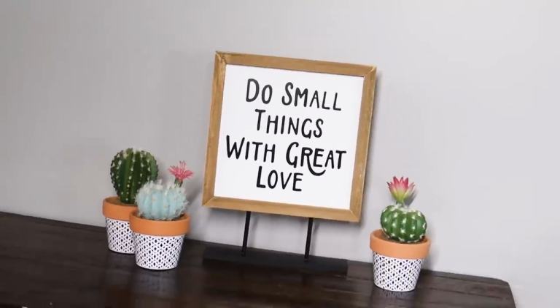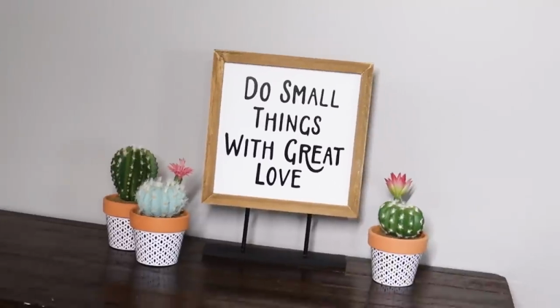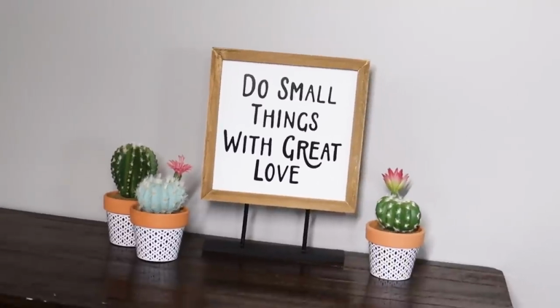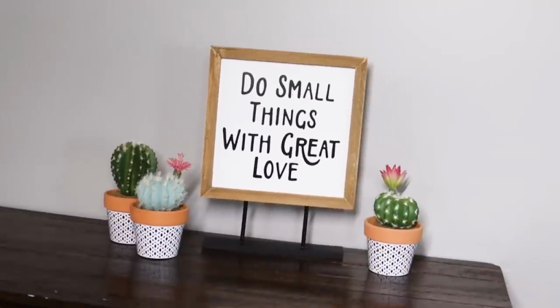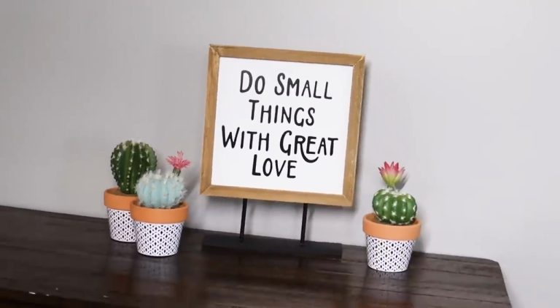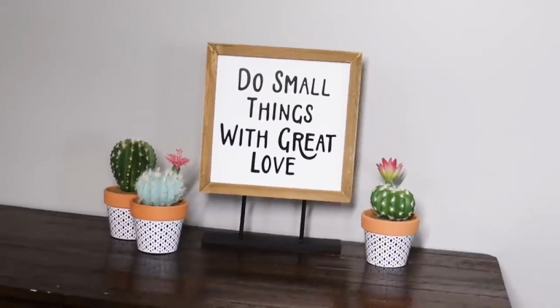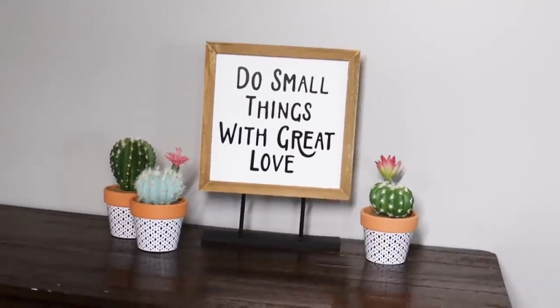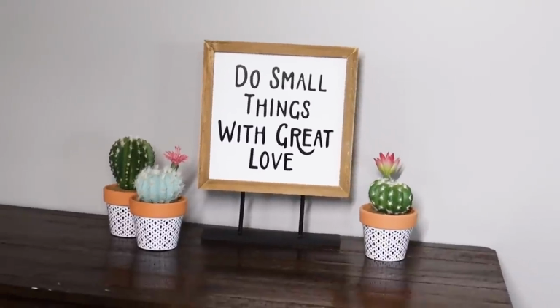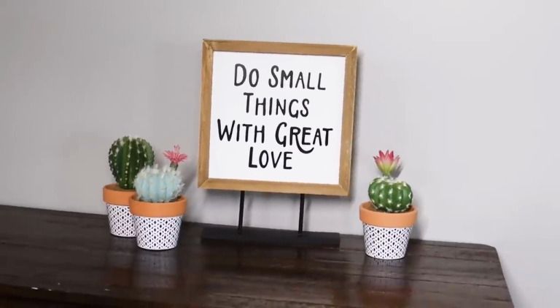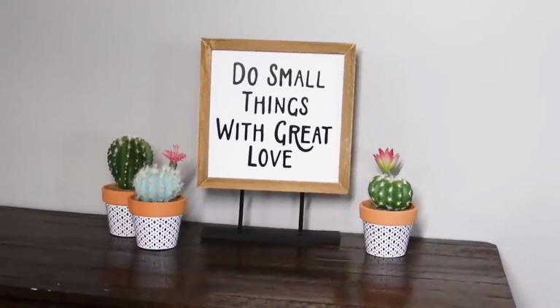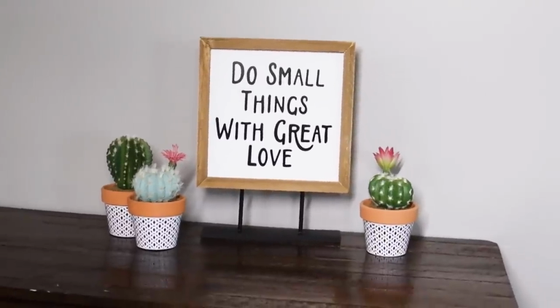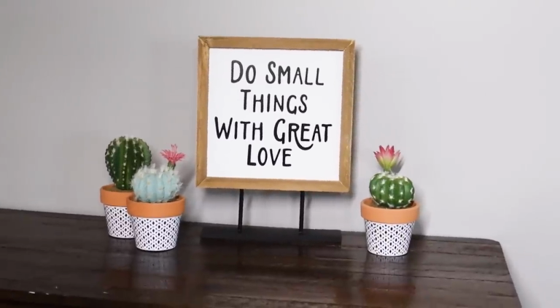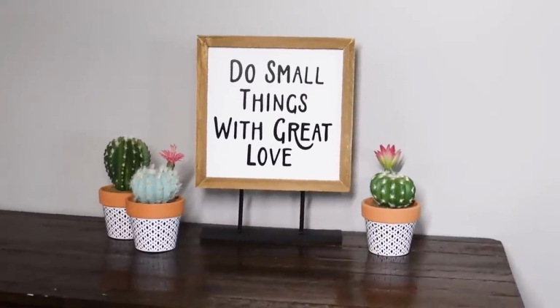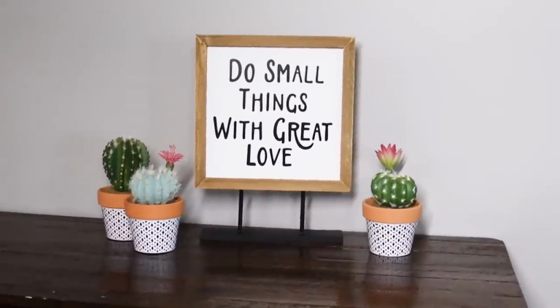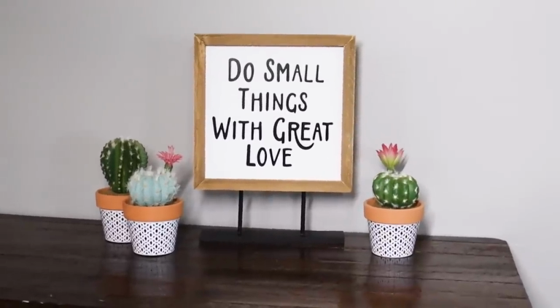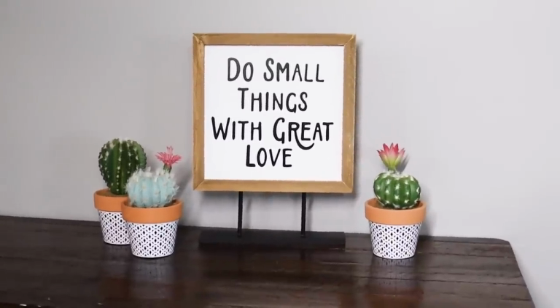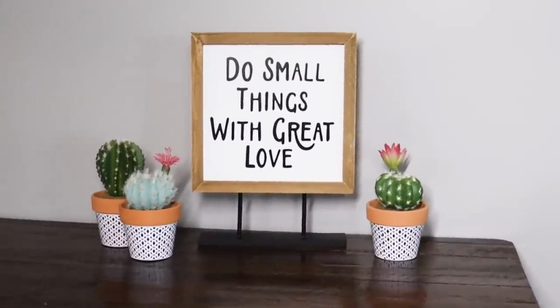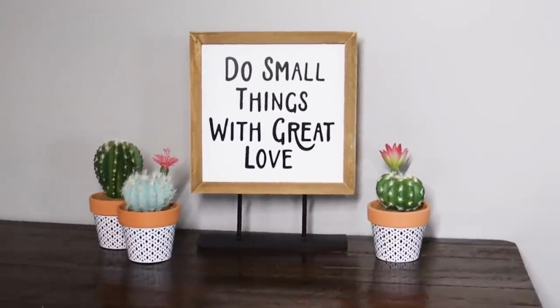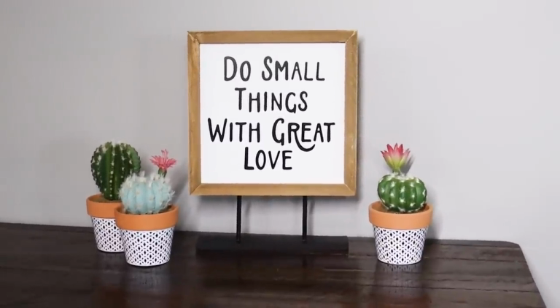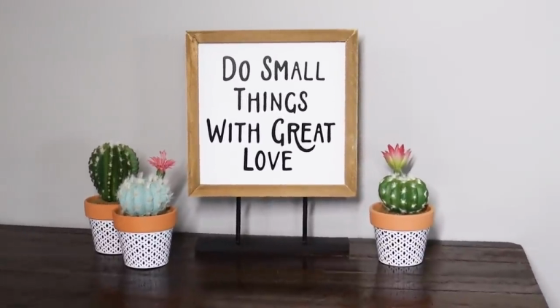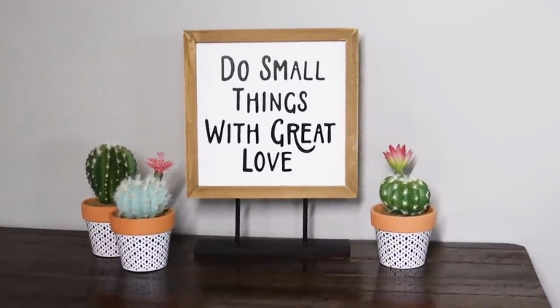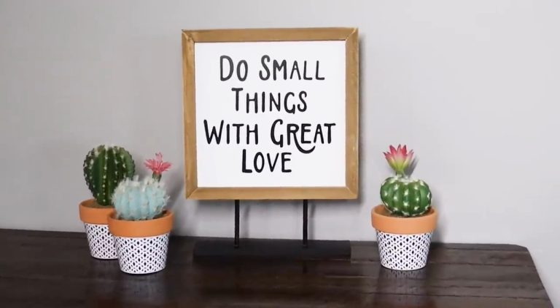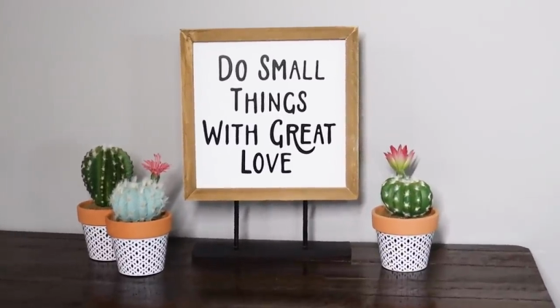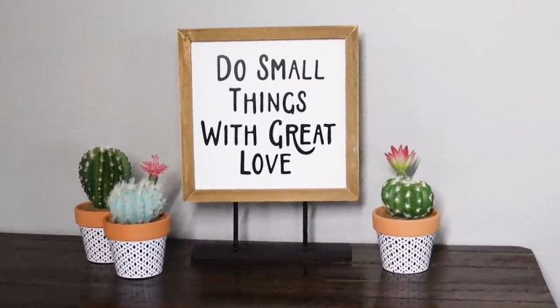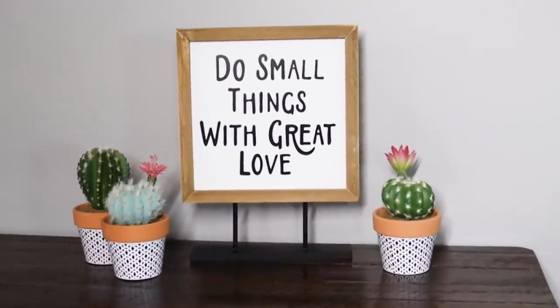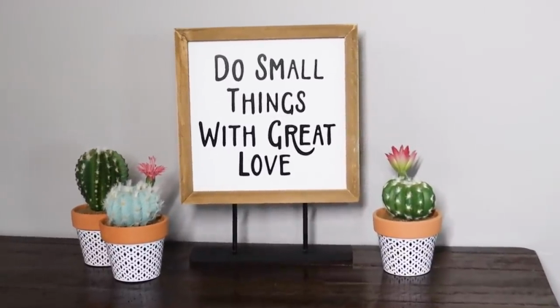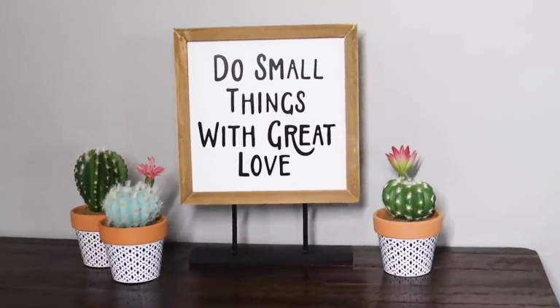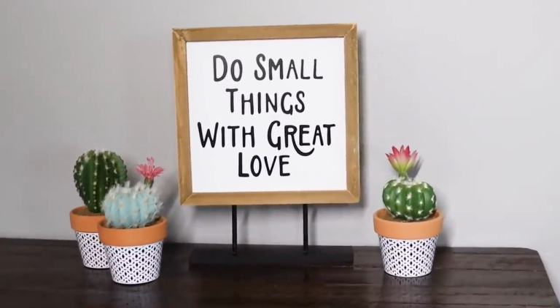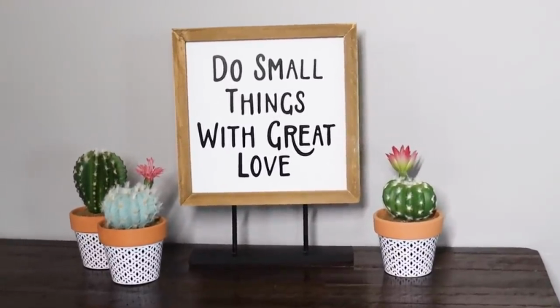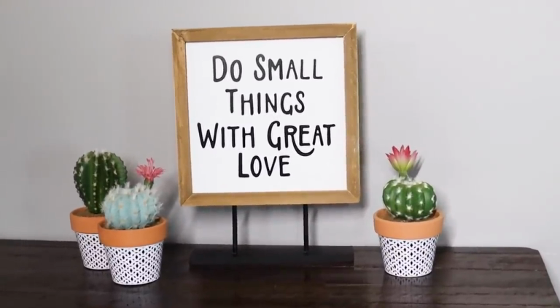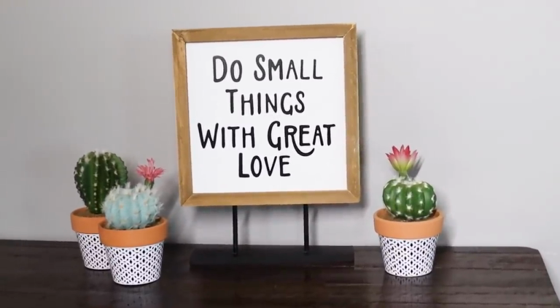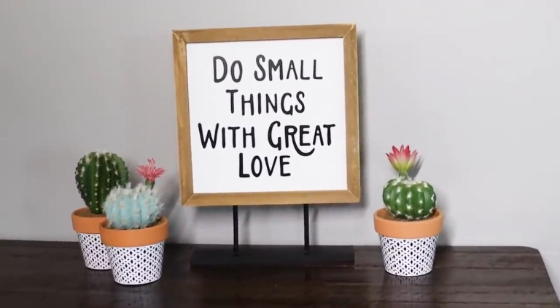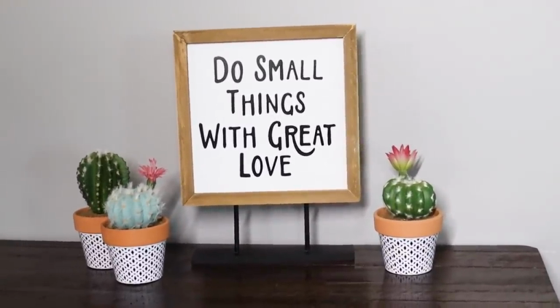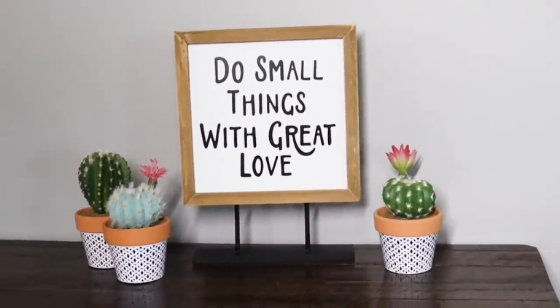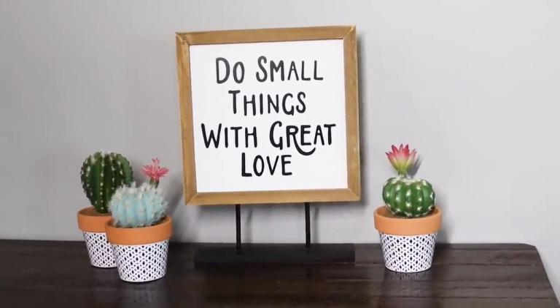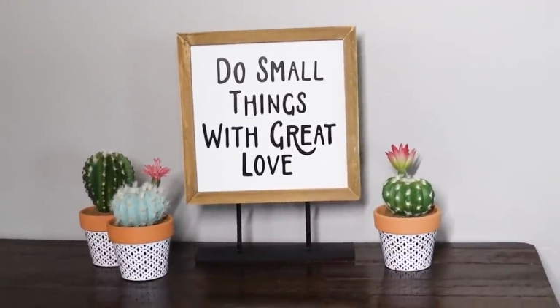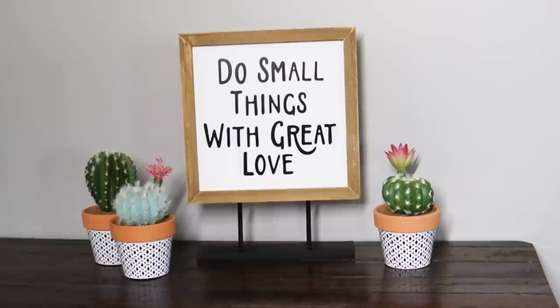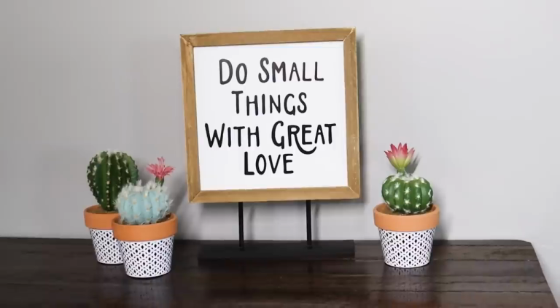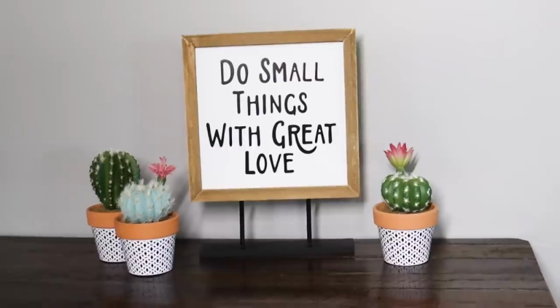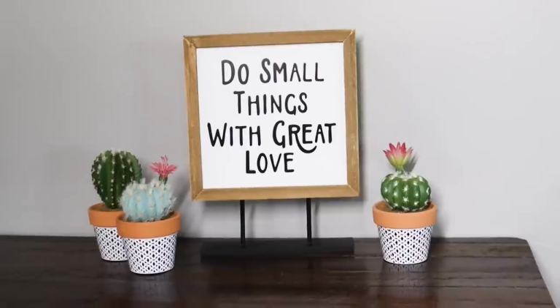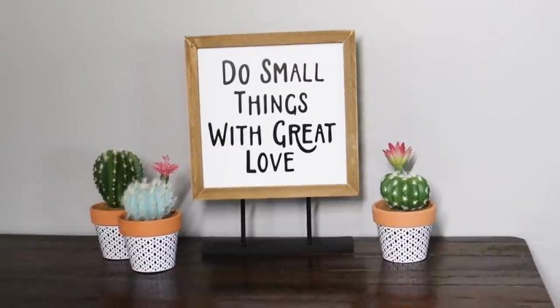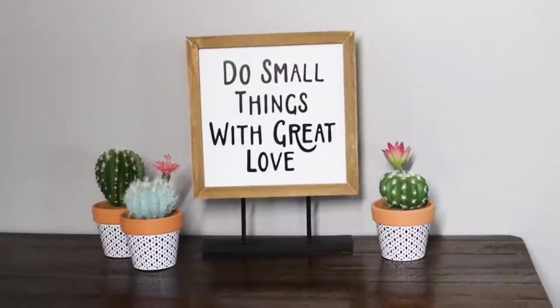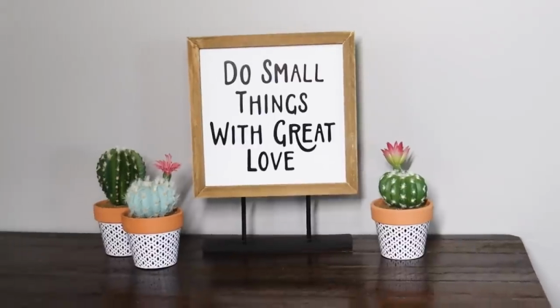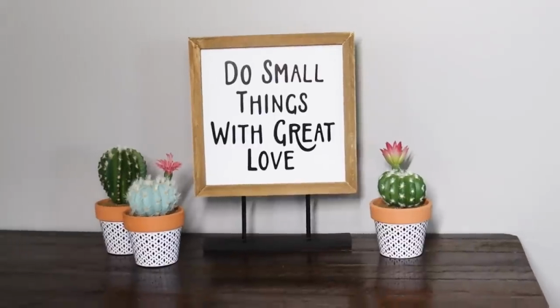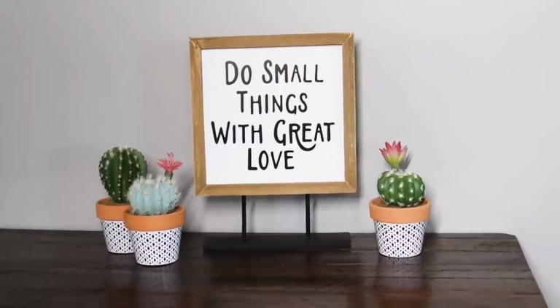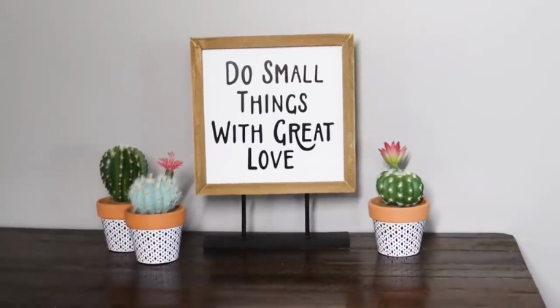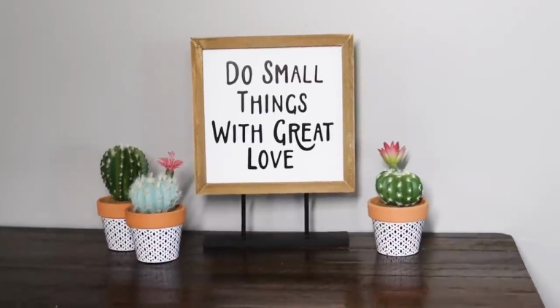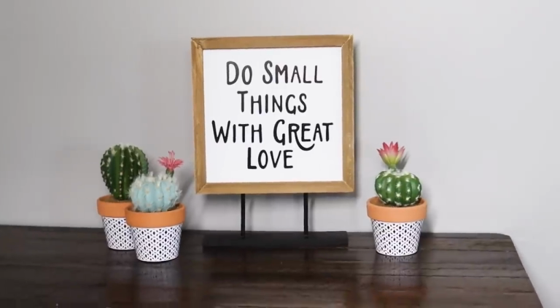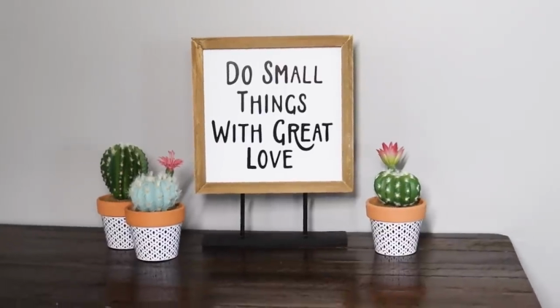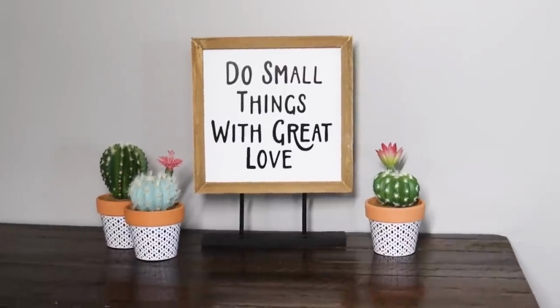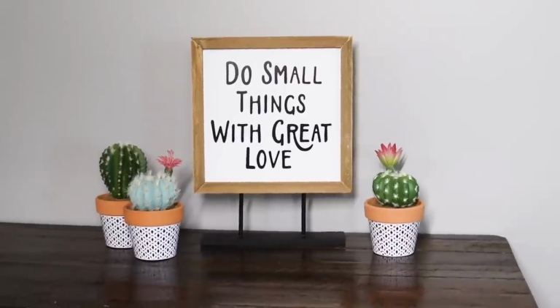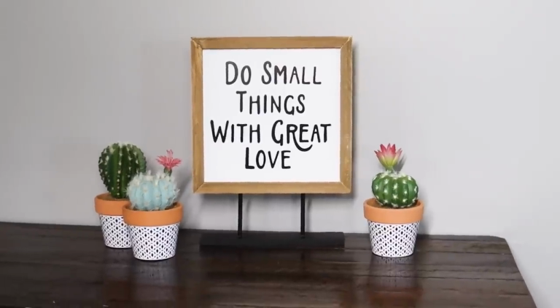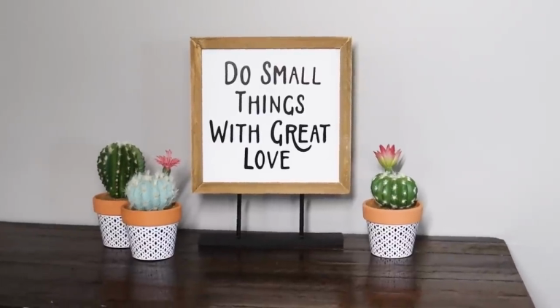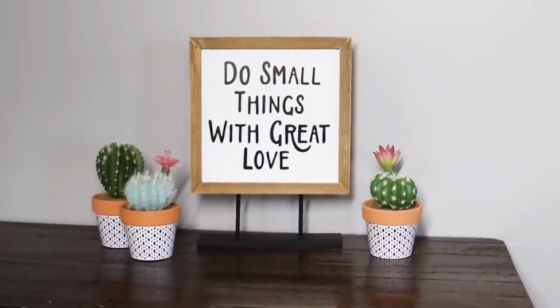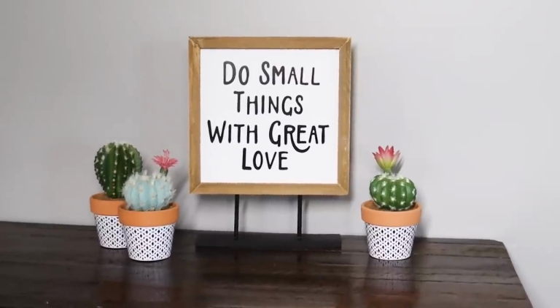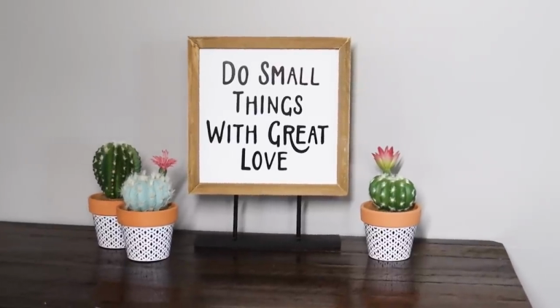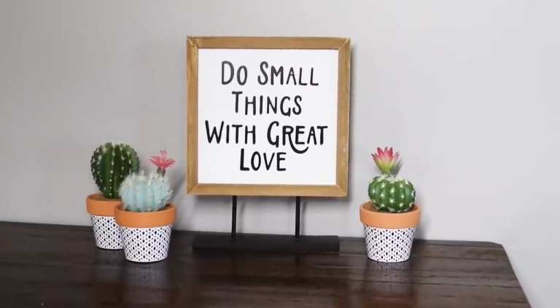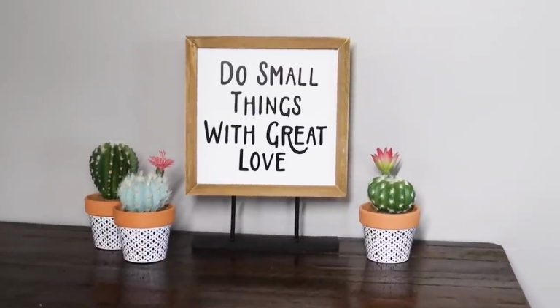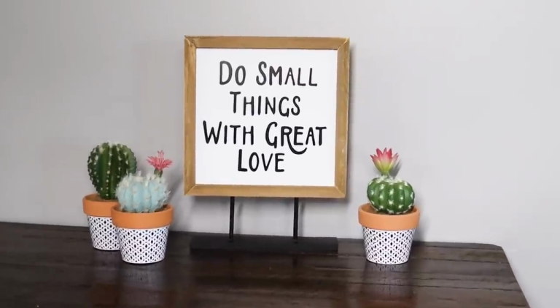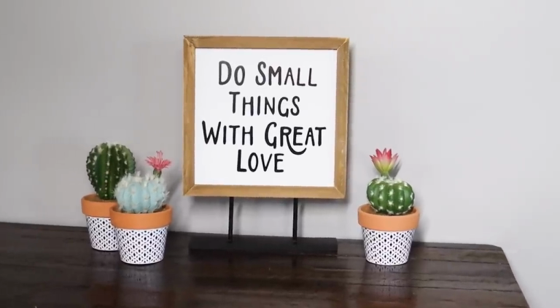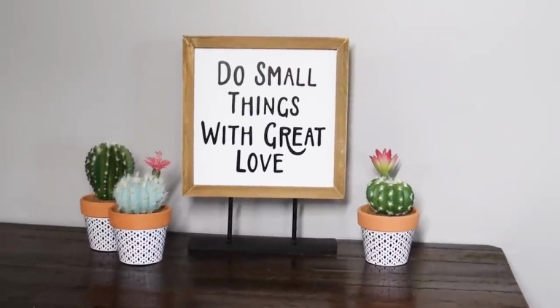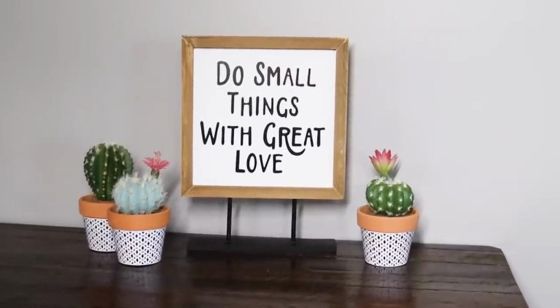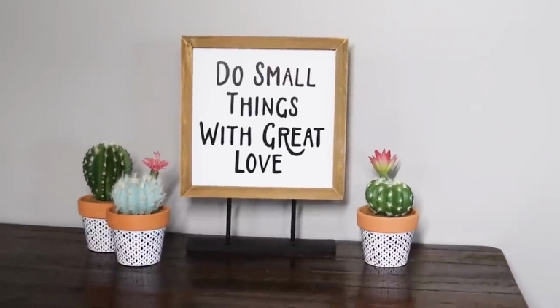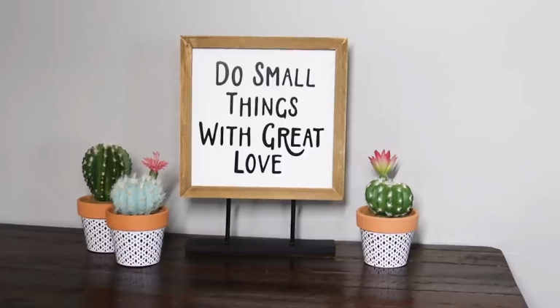It was really fun to repurpose that stand, and you can even swap it out with some of Dollar Tree's canvases or even their small wall art.